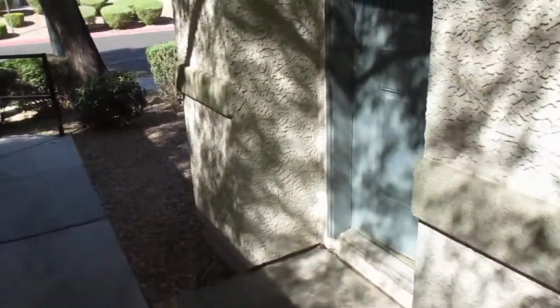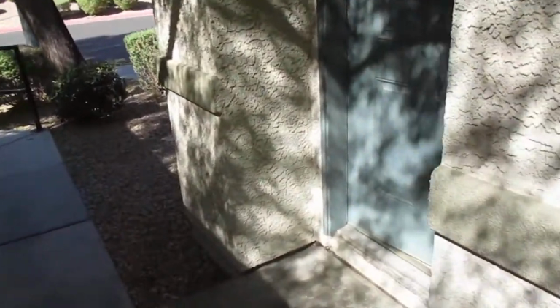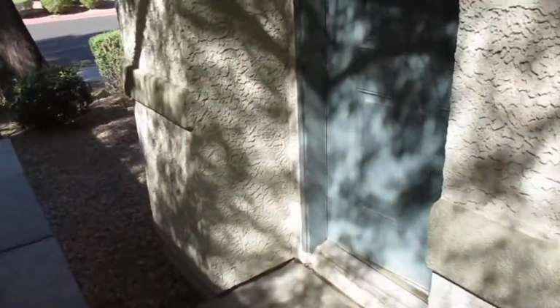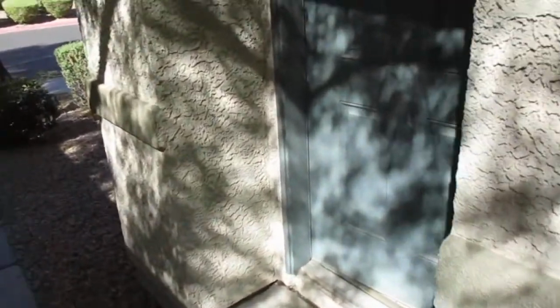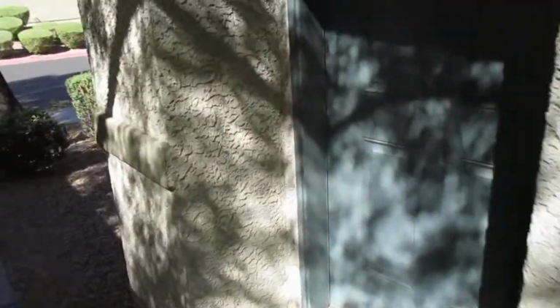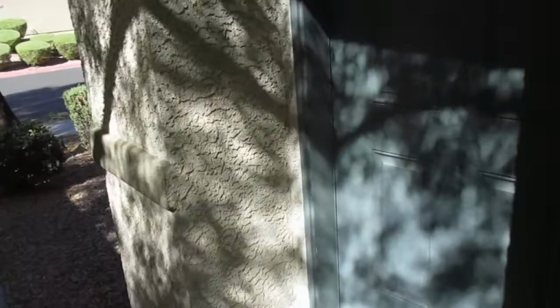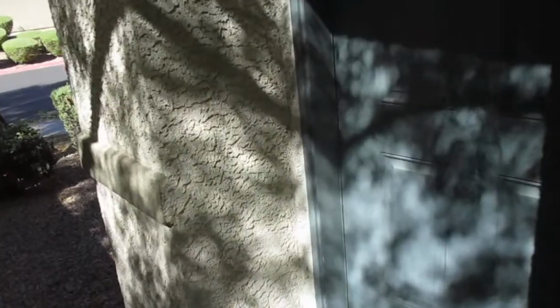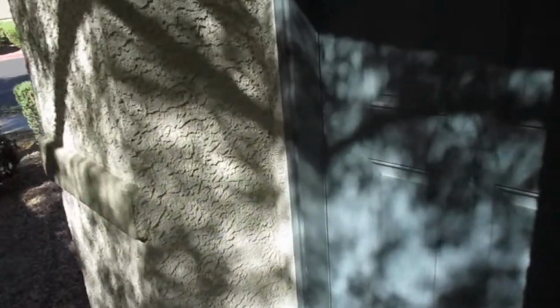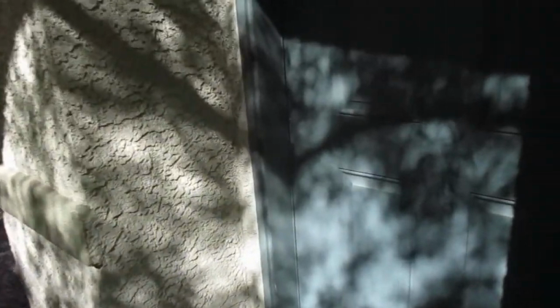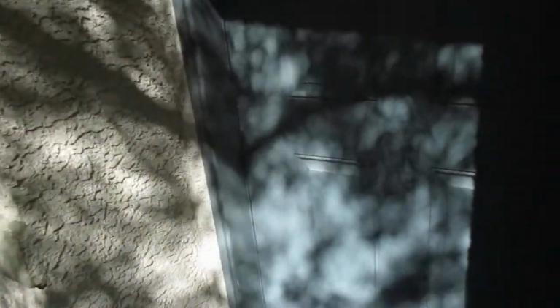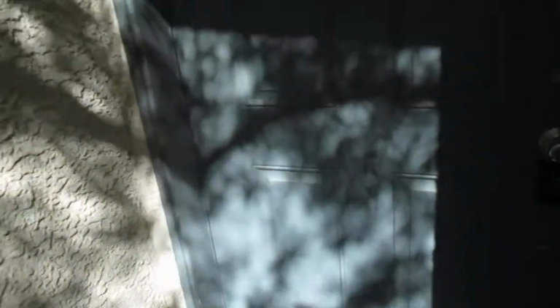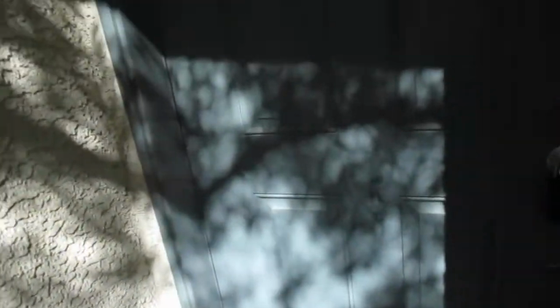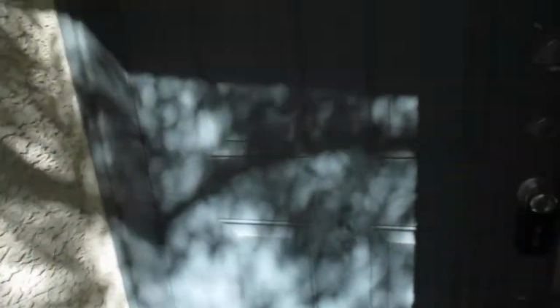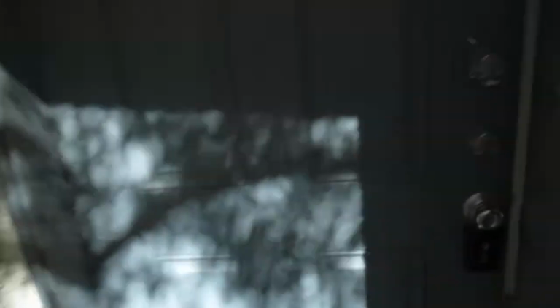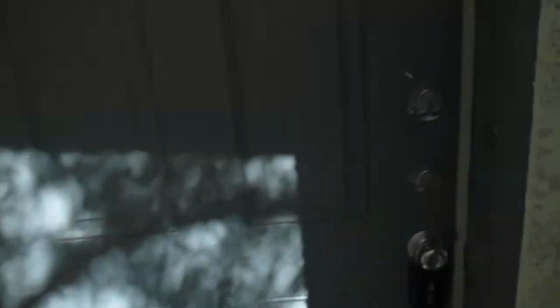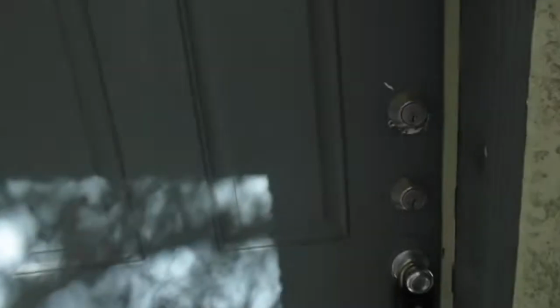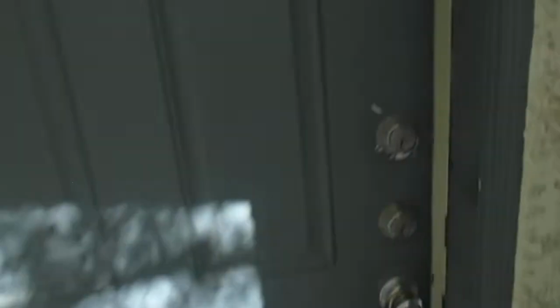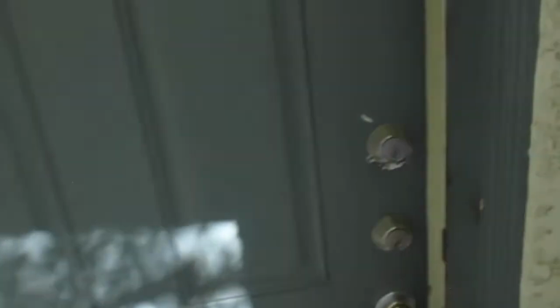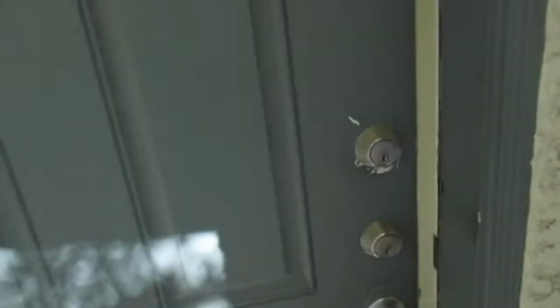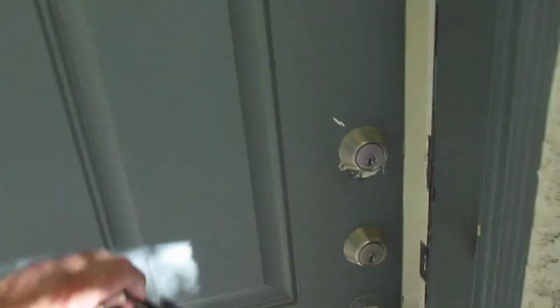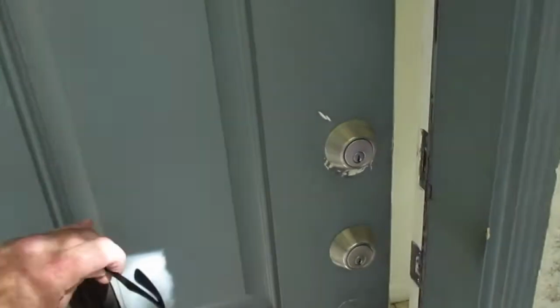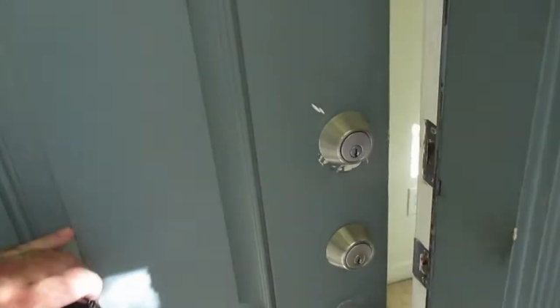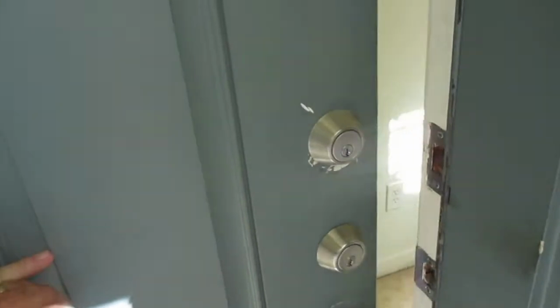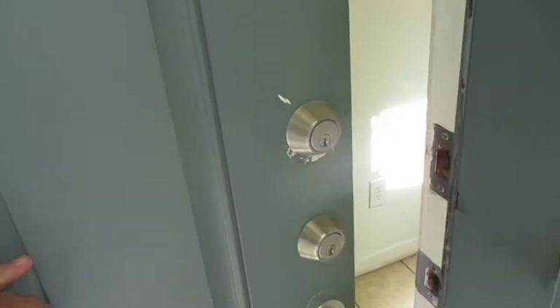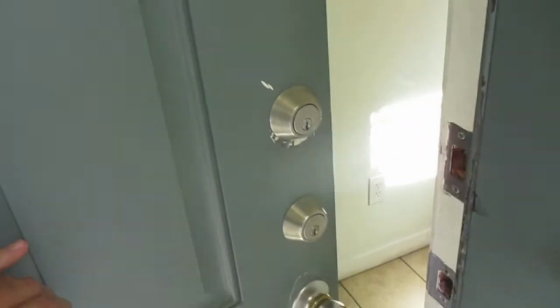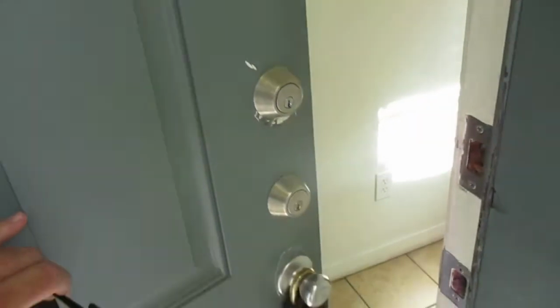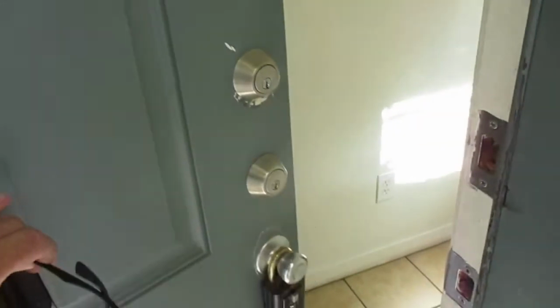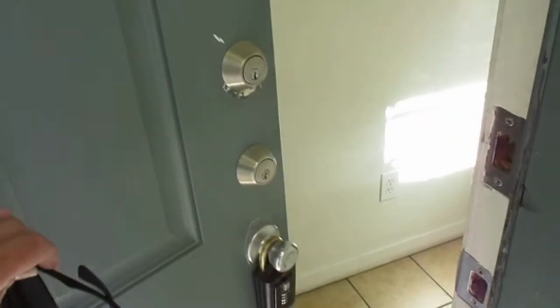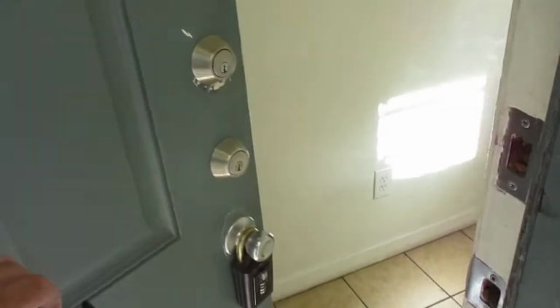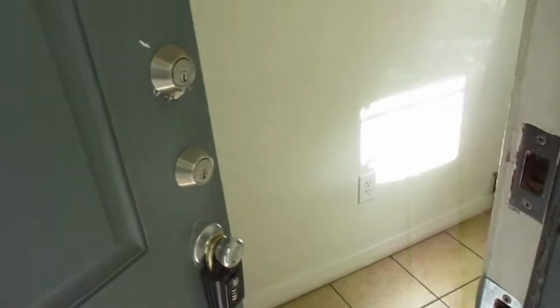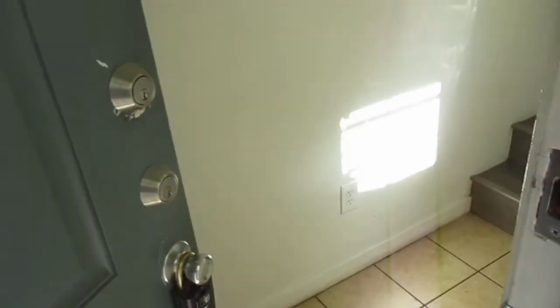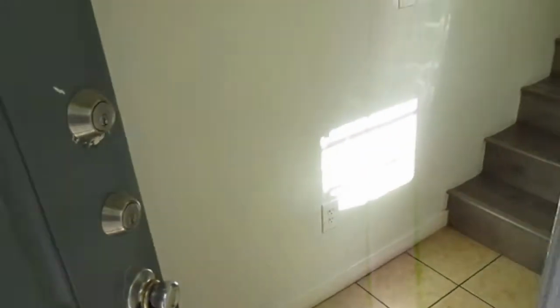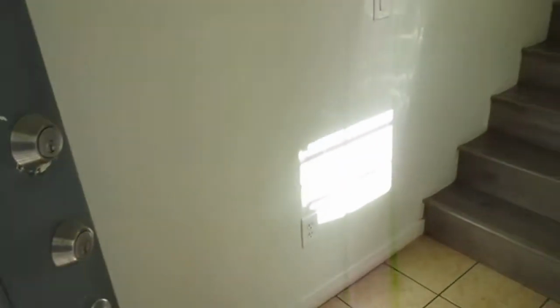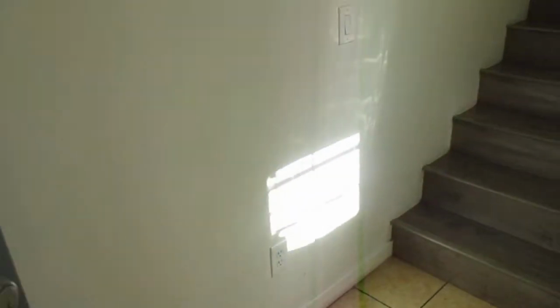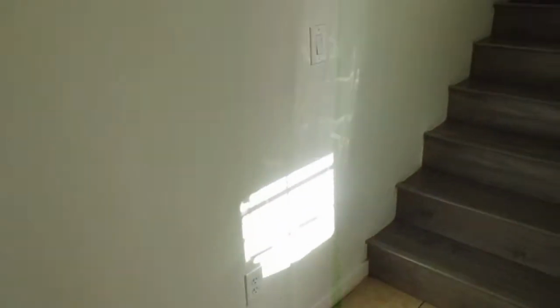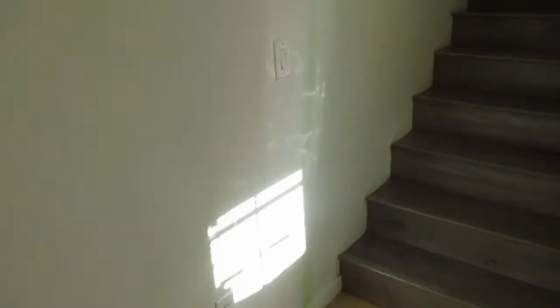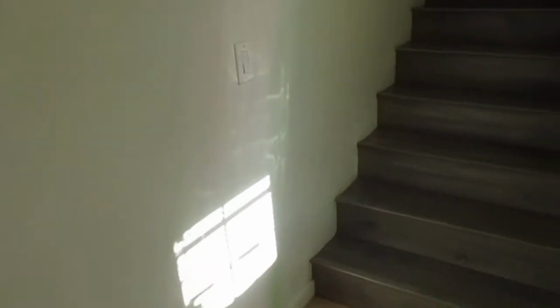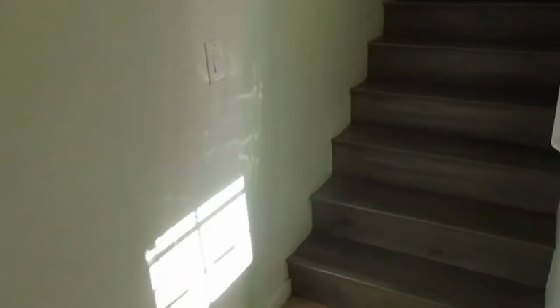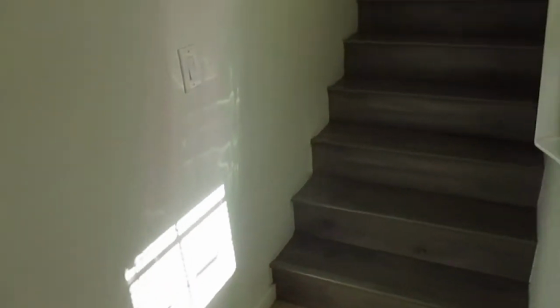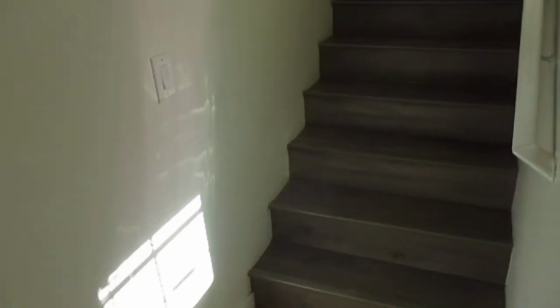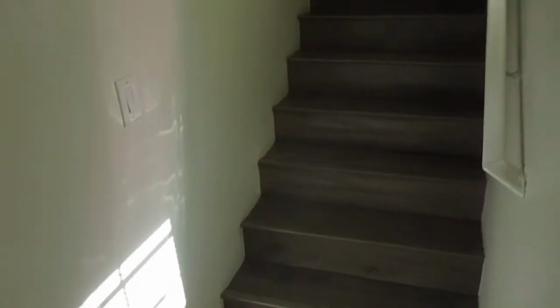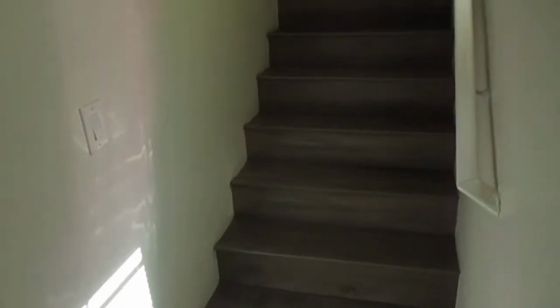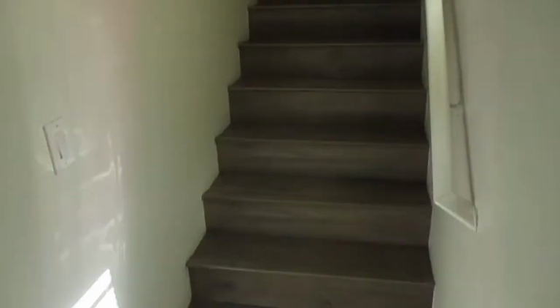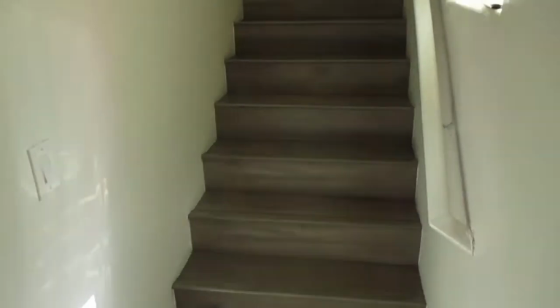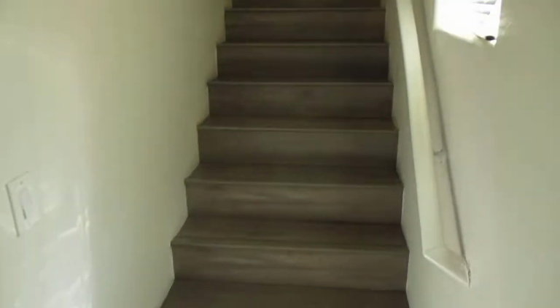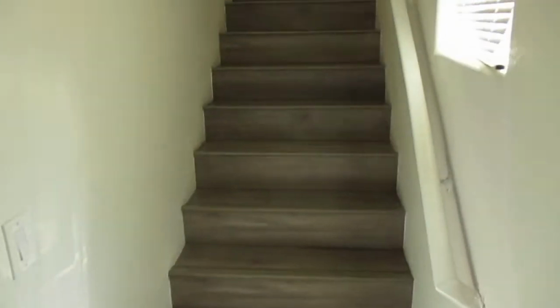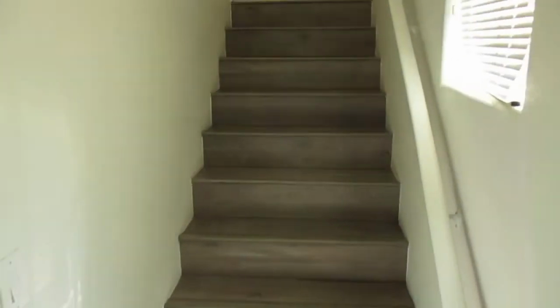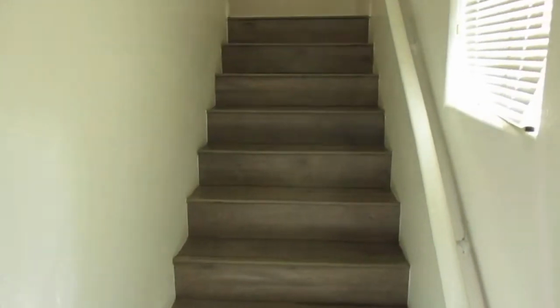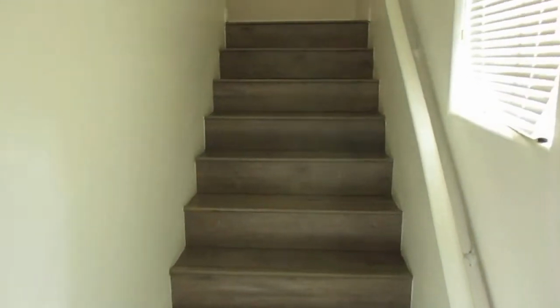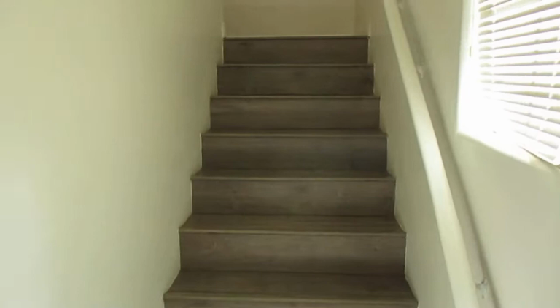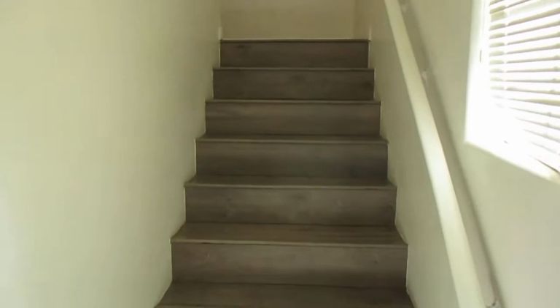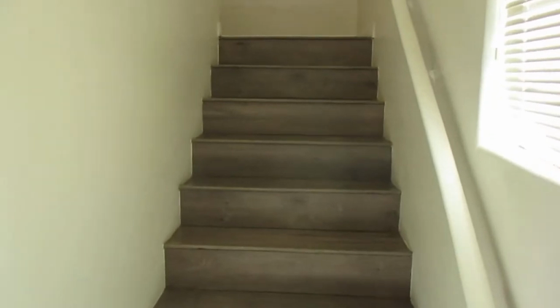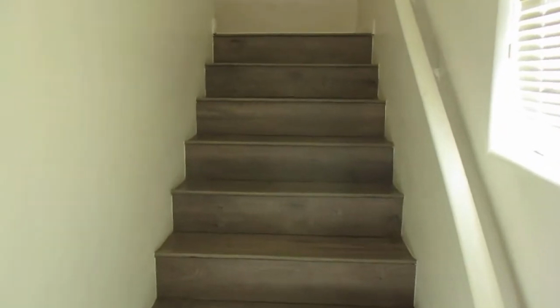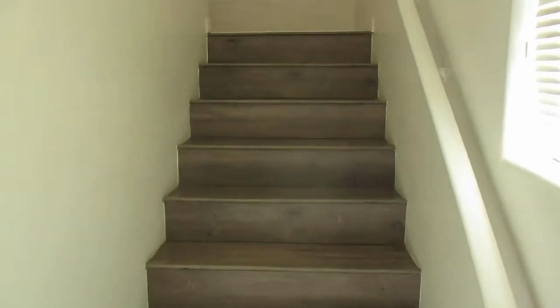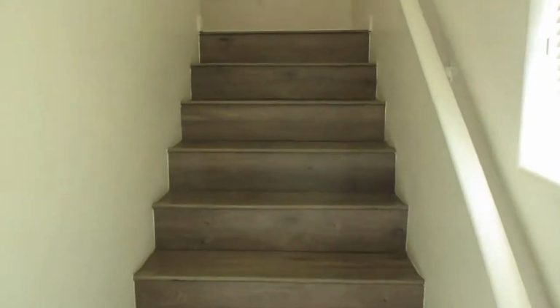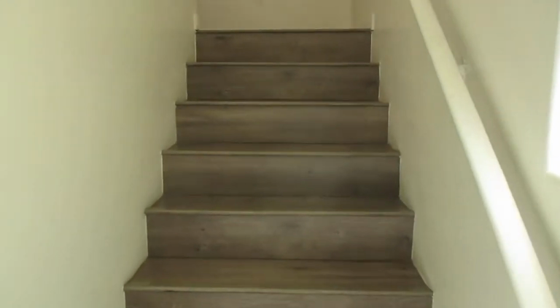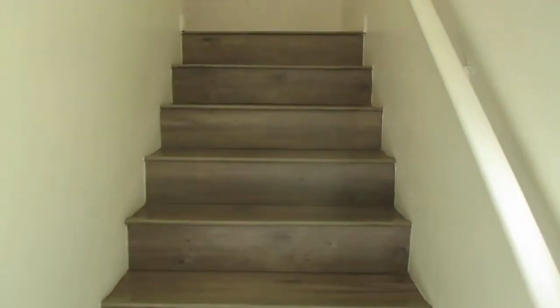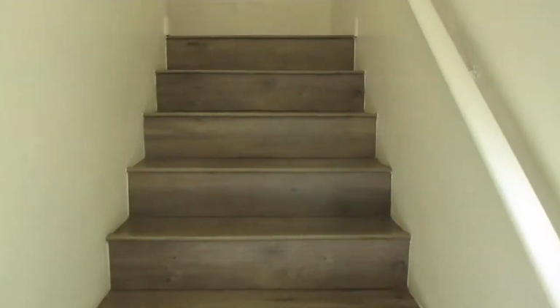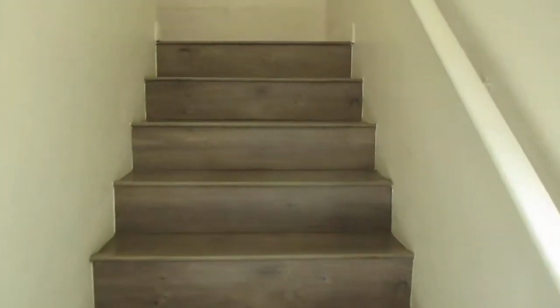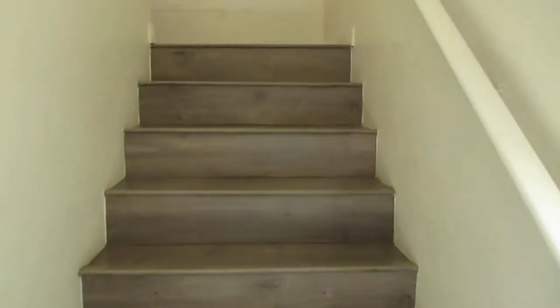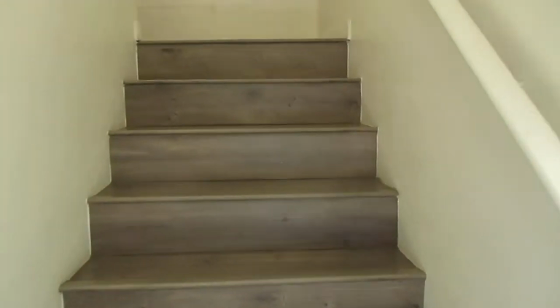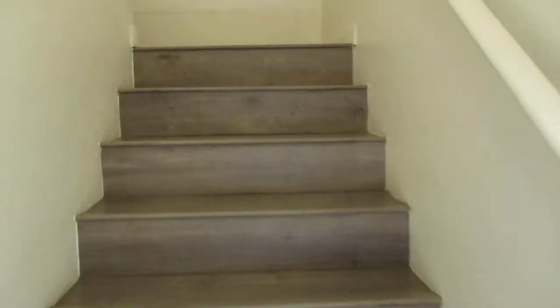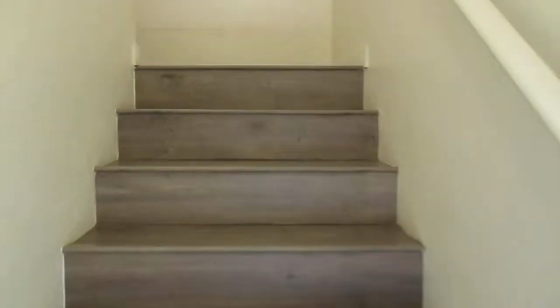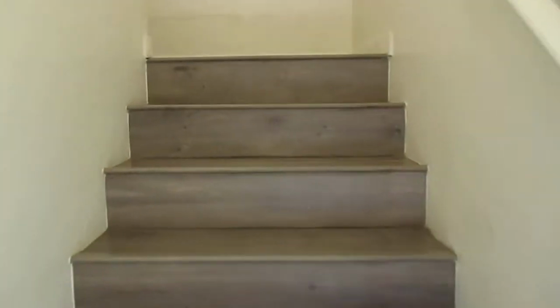Let's take a walk inside, and then we go right up the stairs — wood flooring throughout.